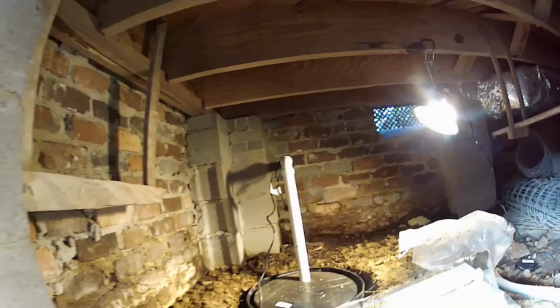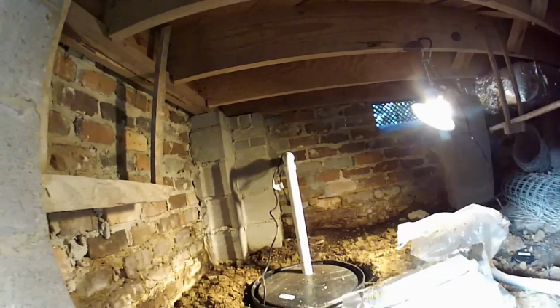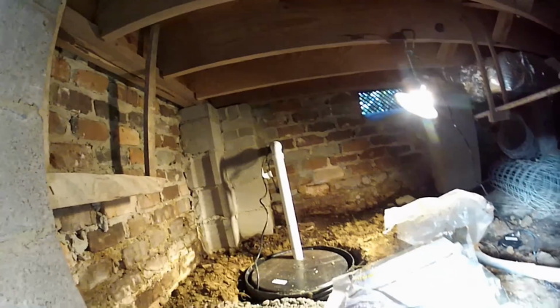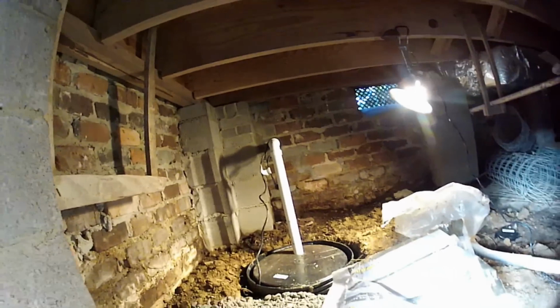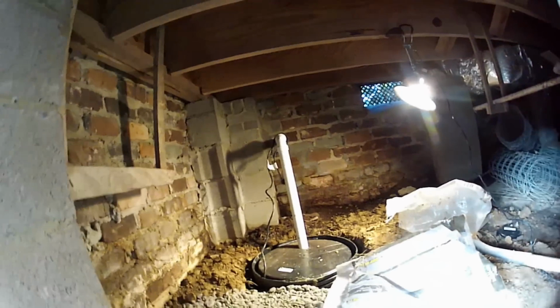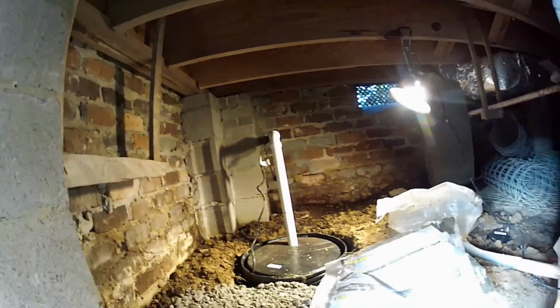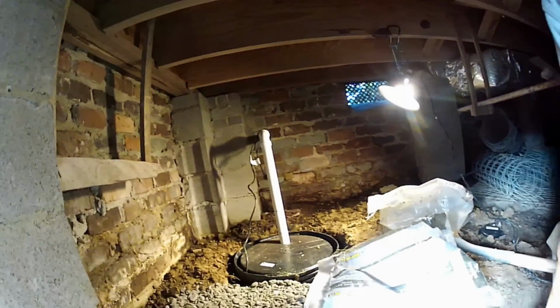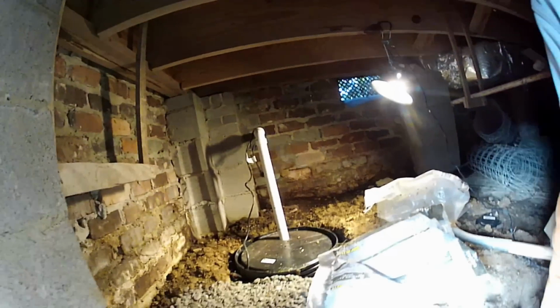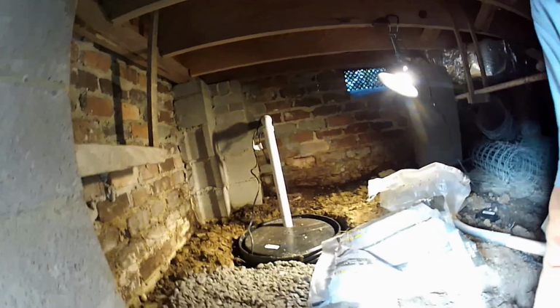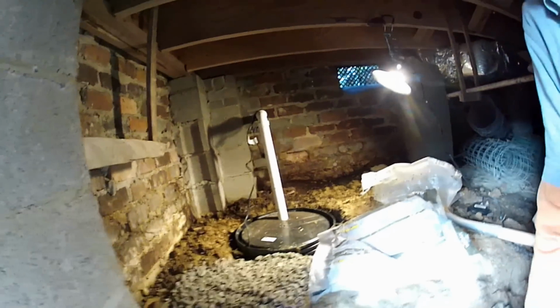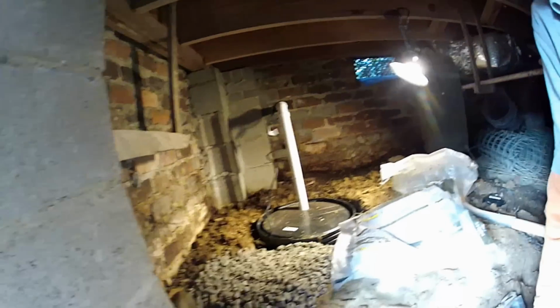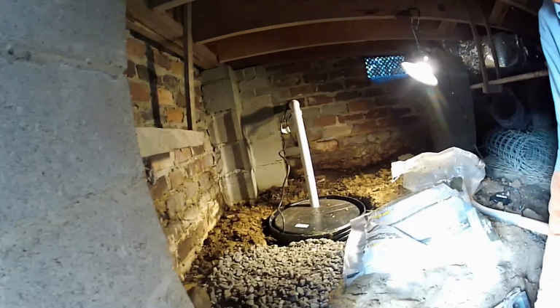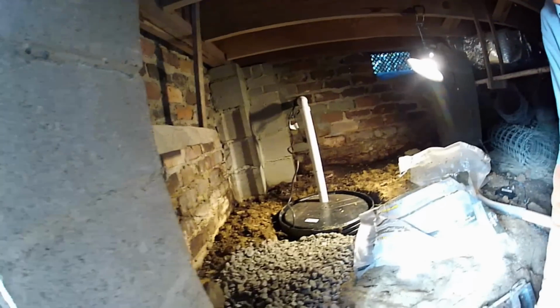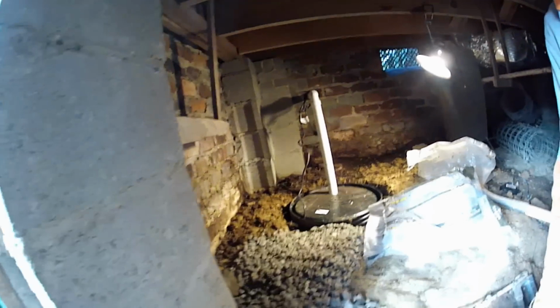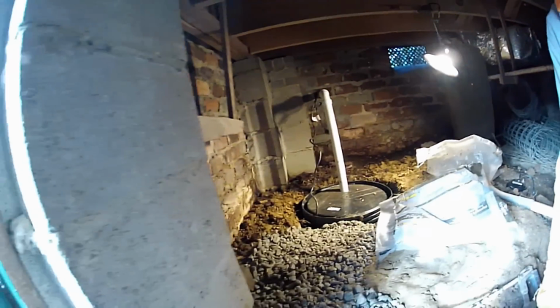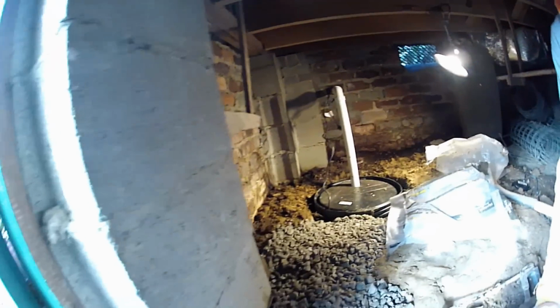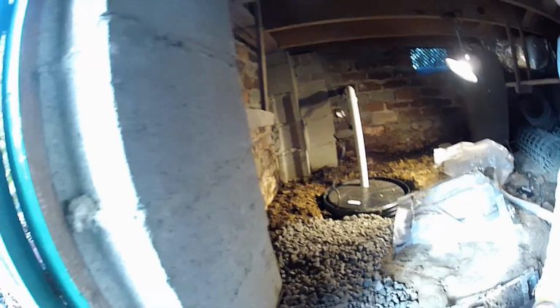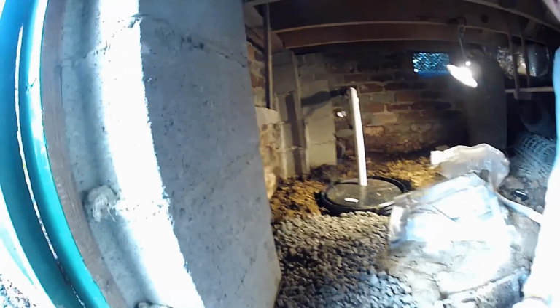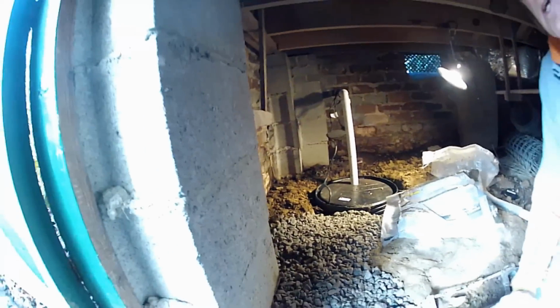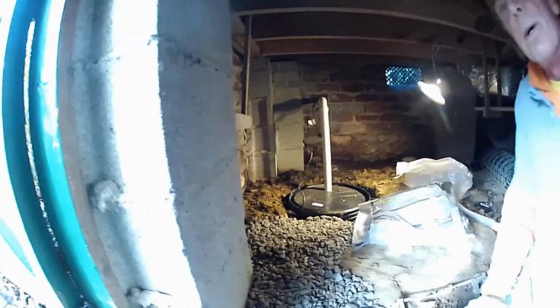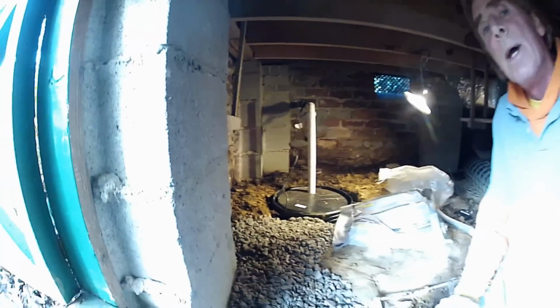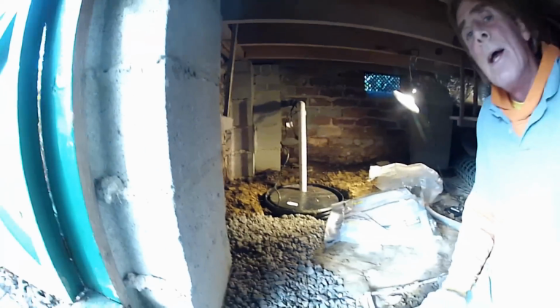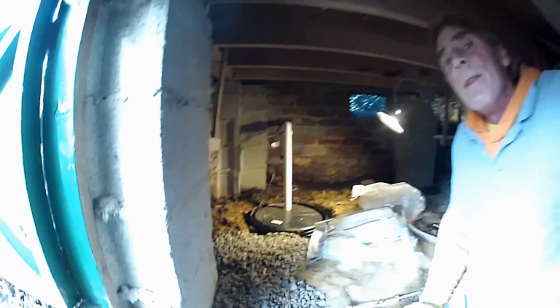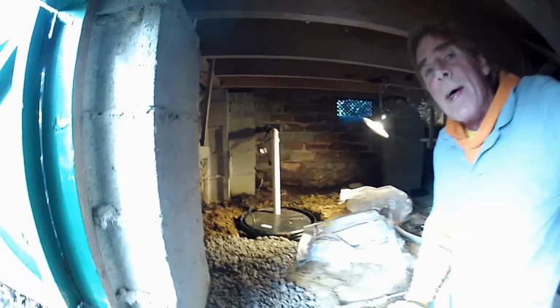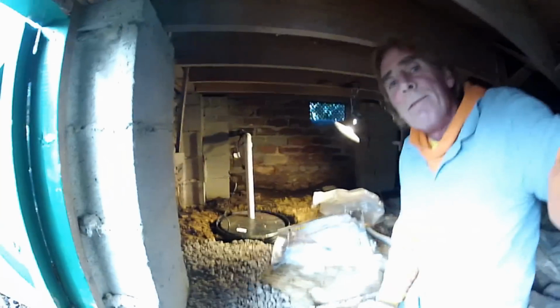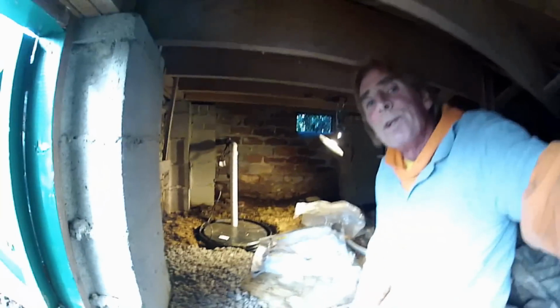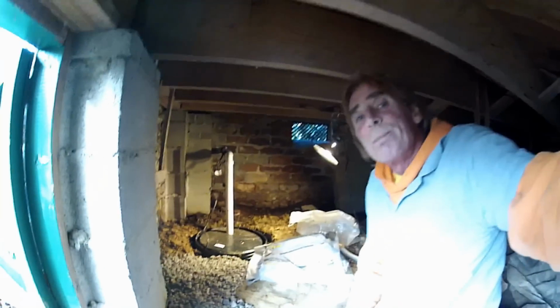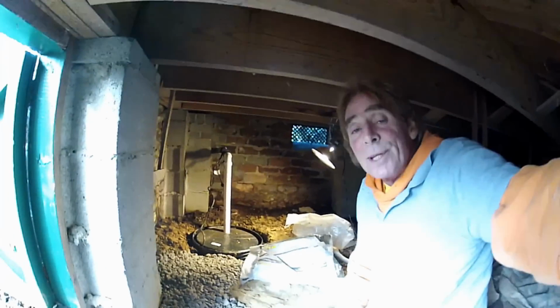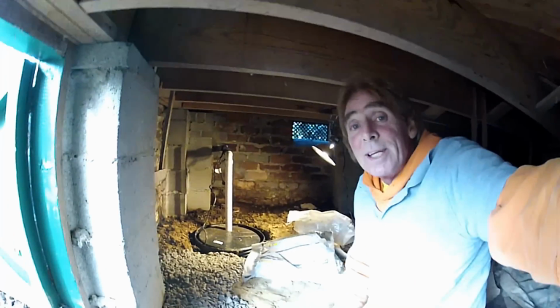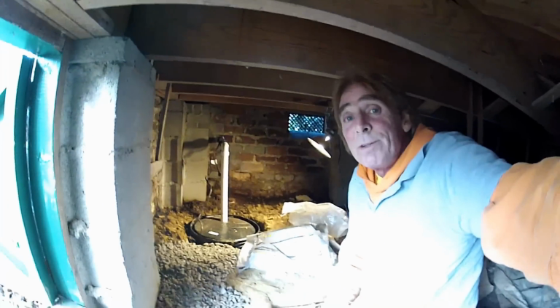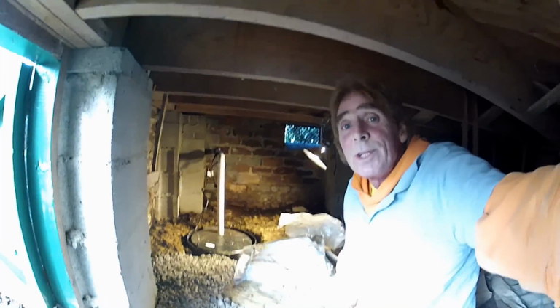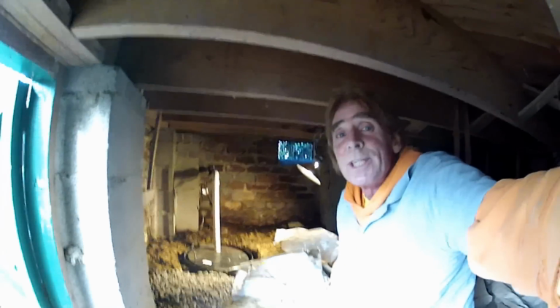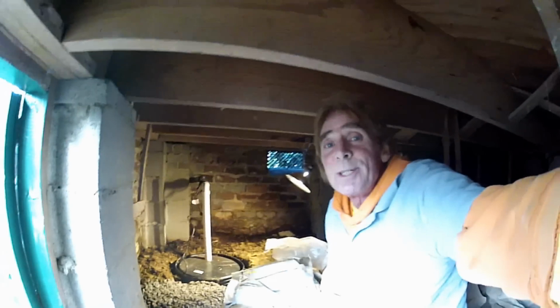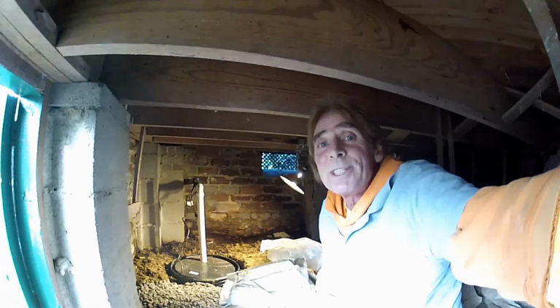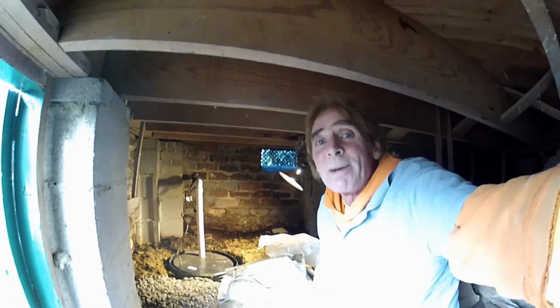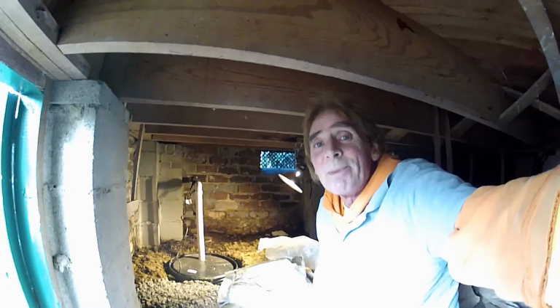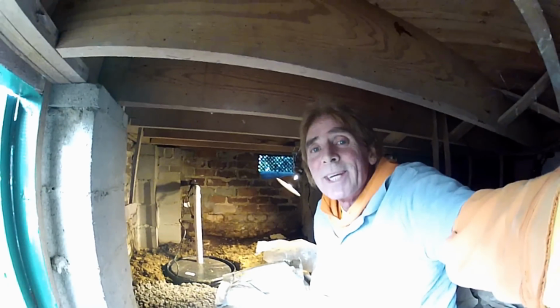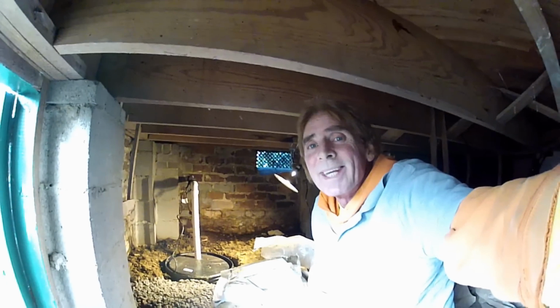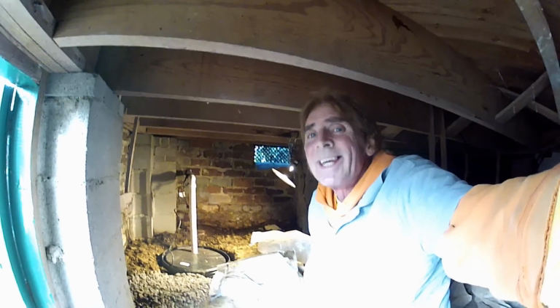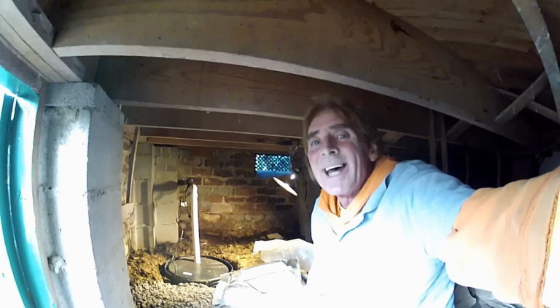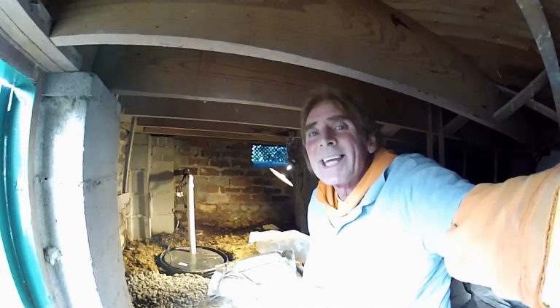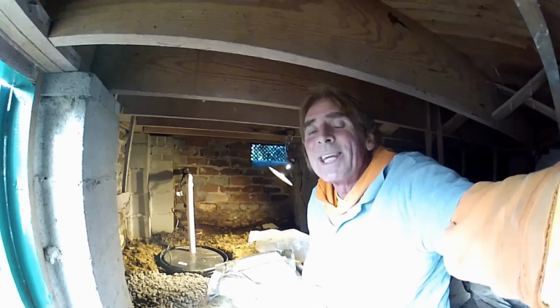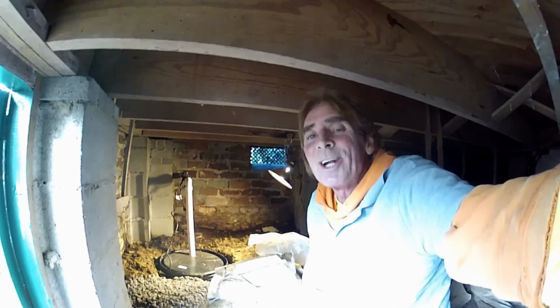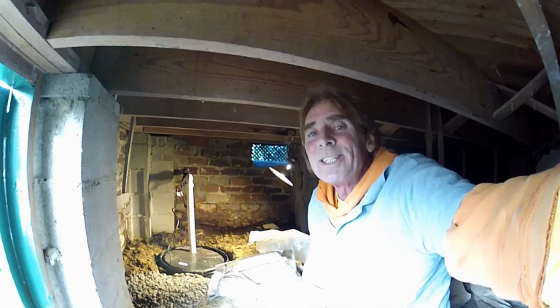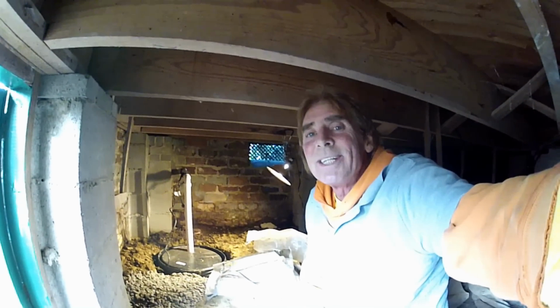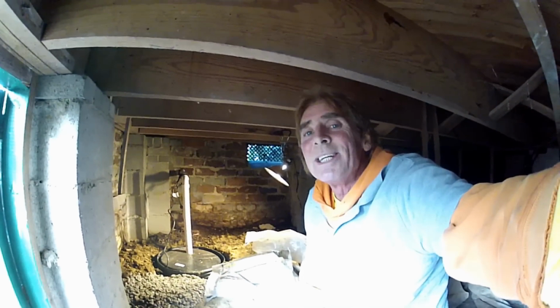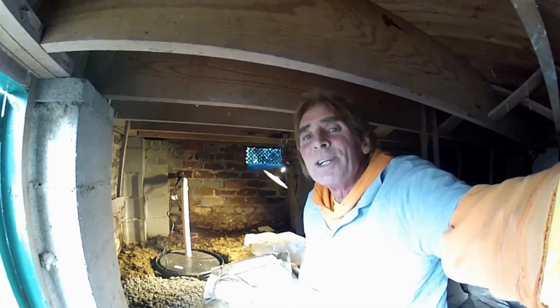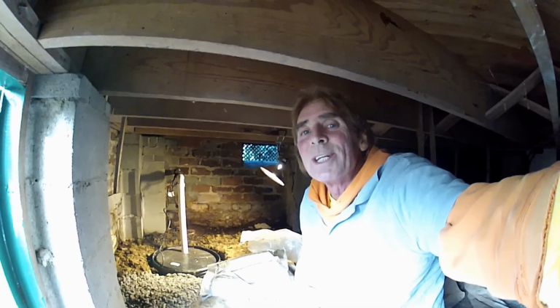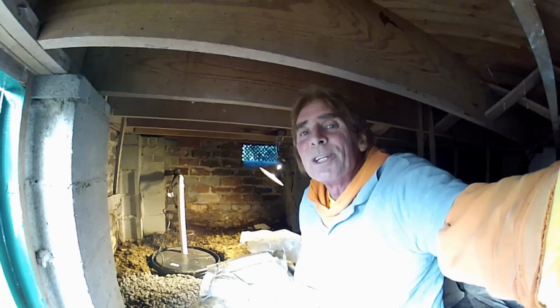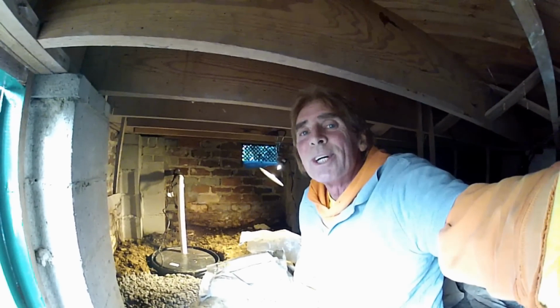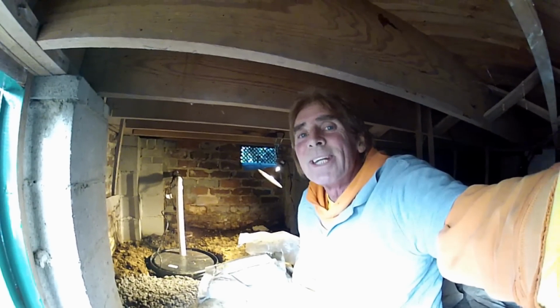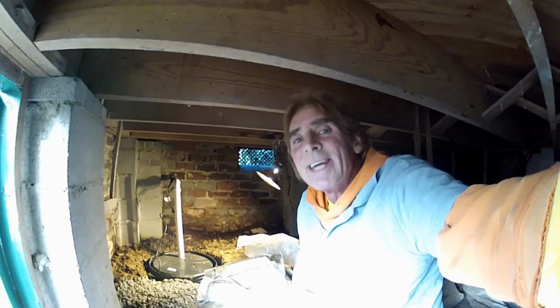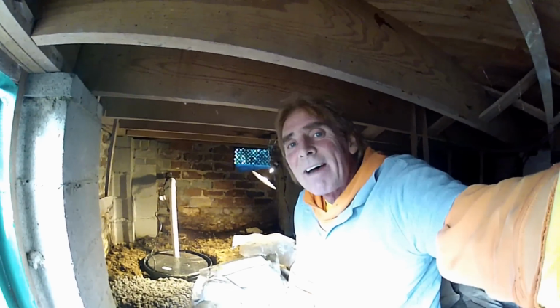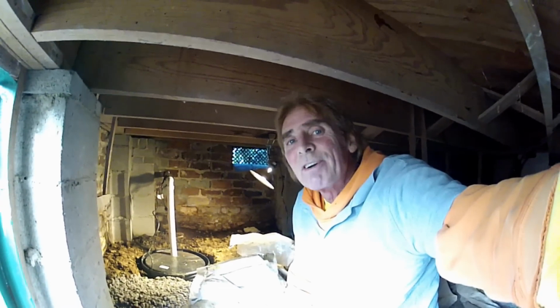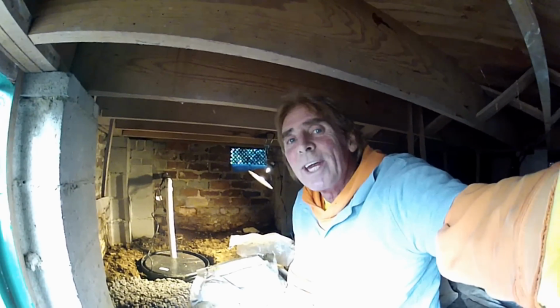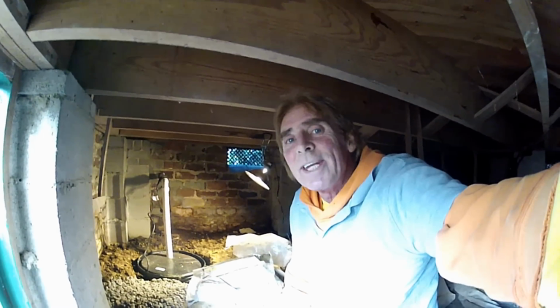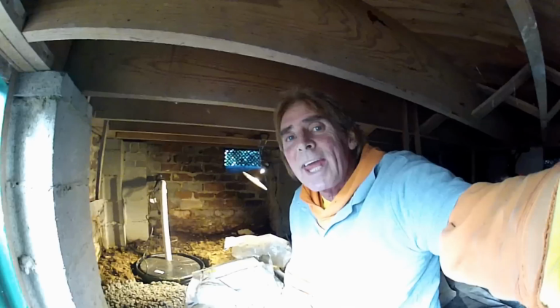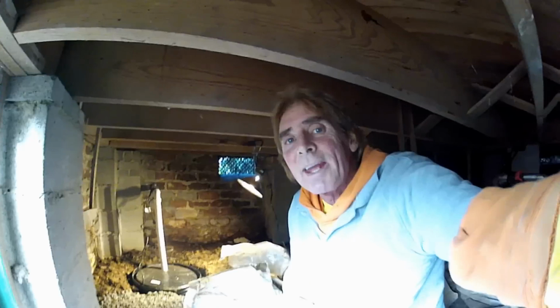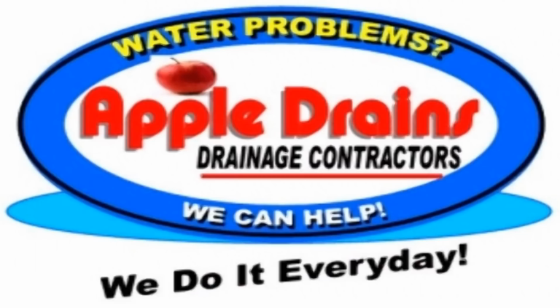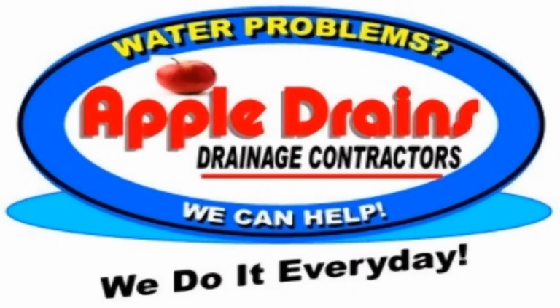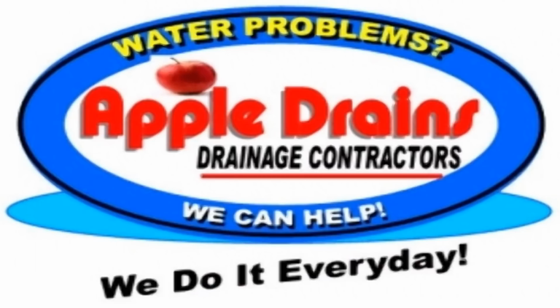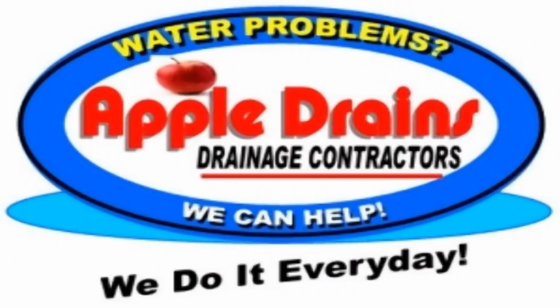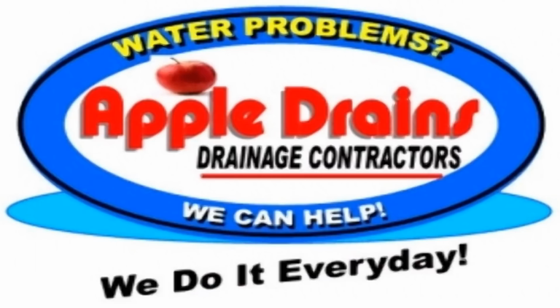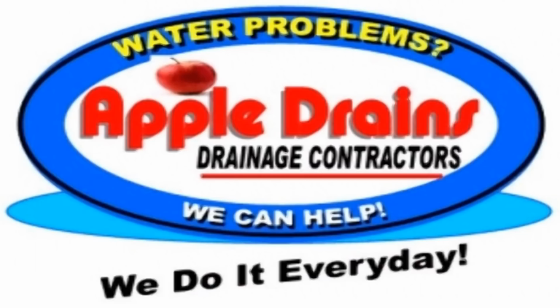Hey, this is Chuck with Apple Drains reminding you that if you believe you can do something, I guarantee you can do it. Have a great day.